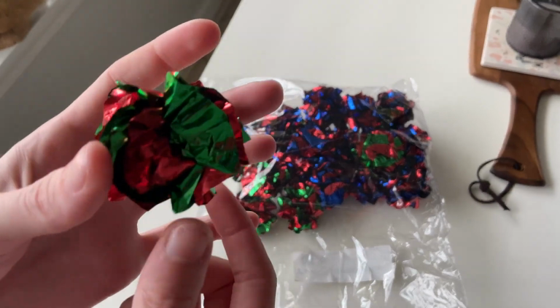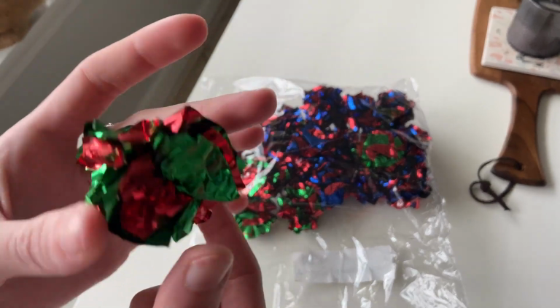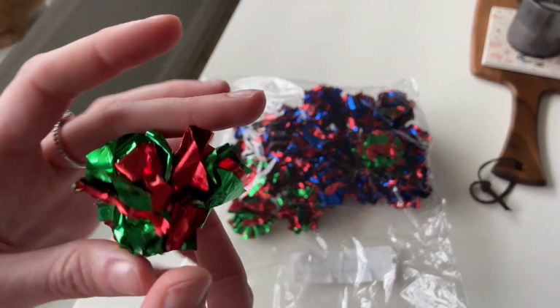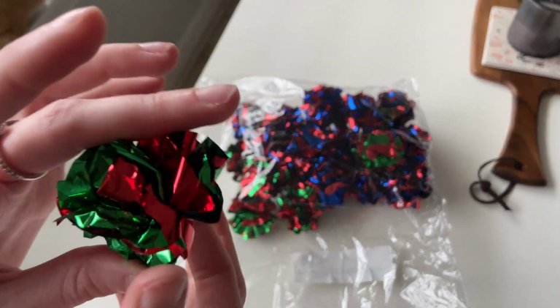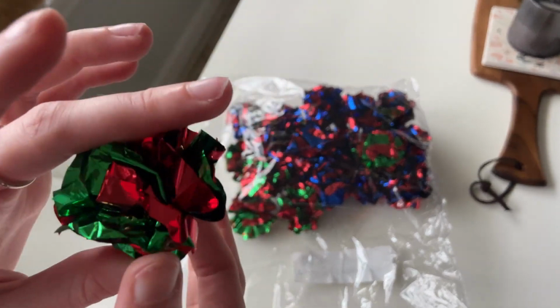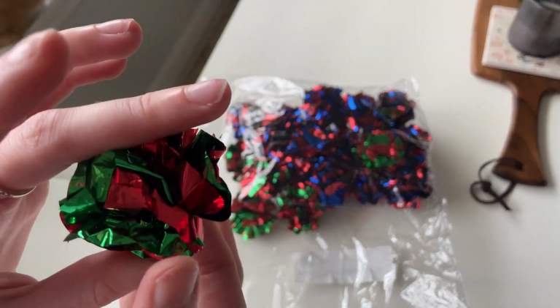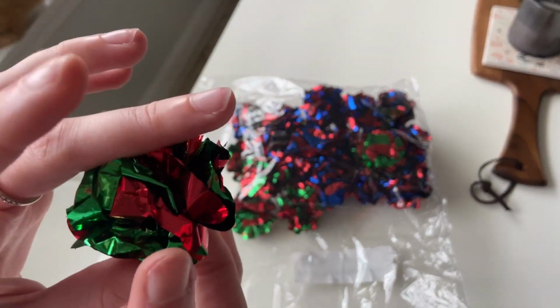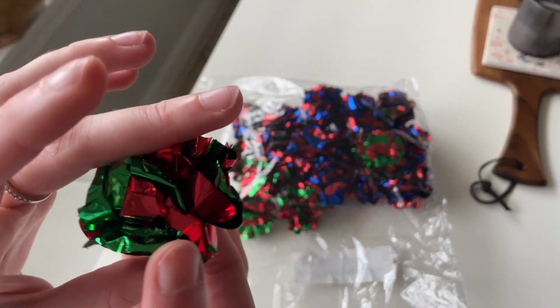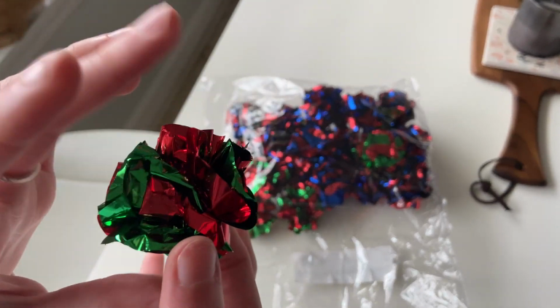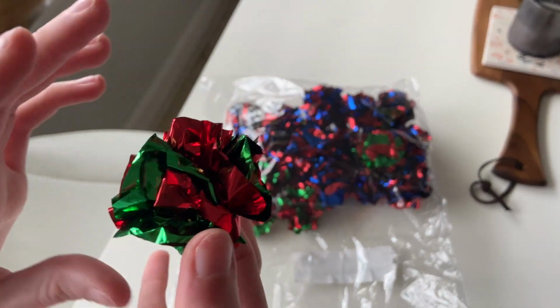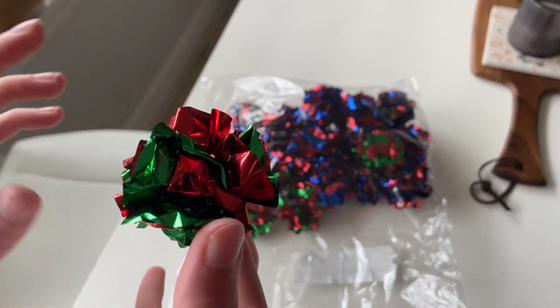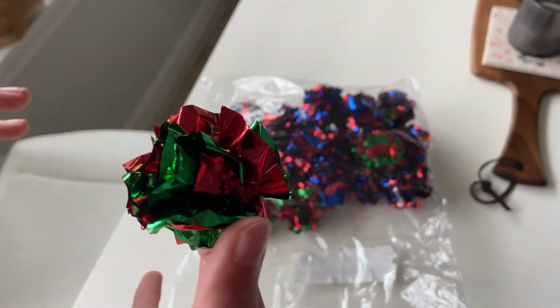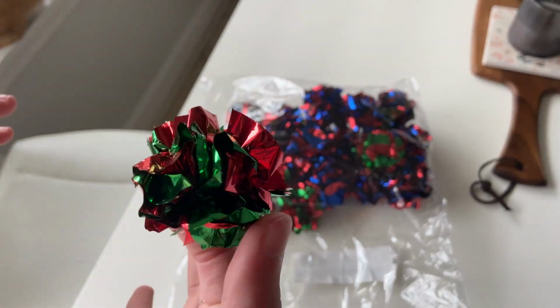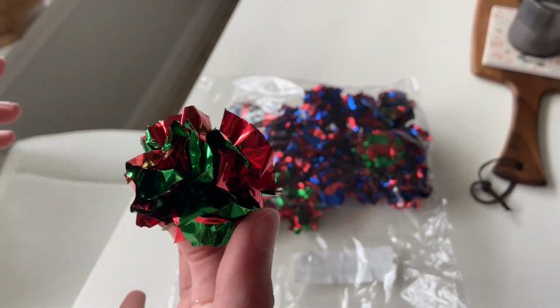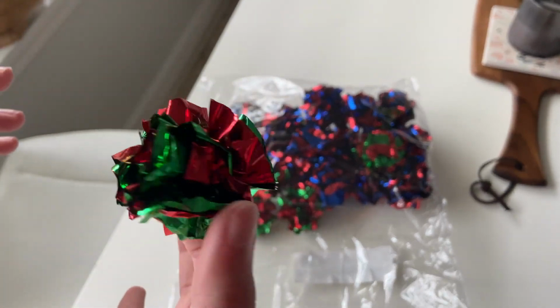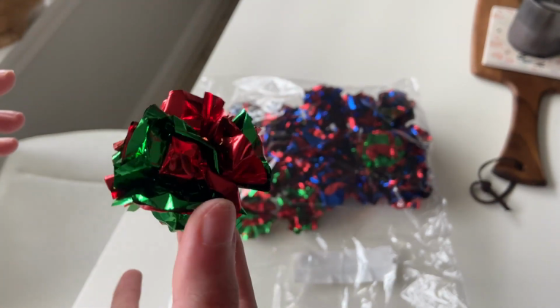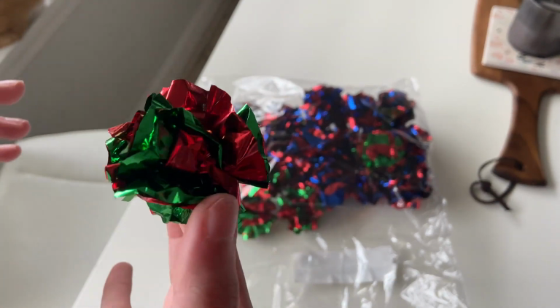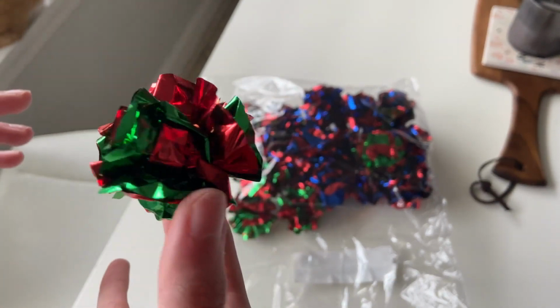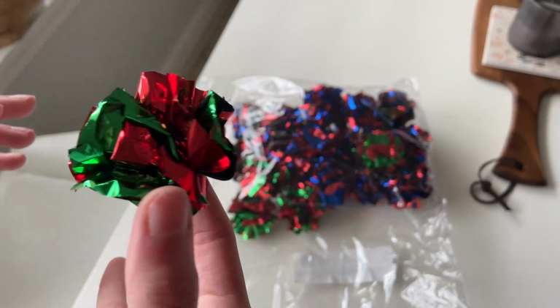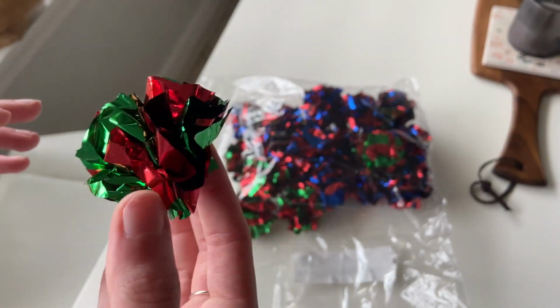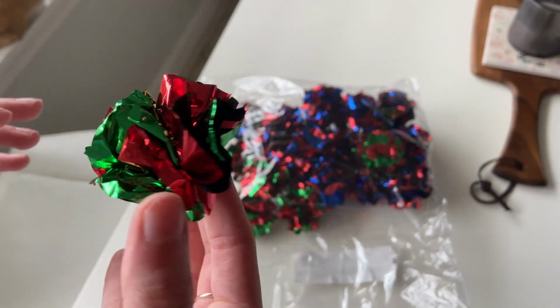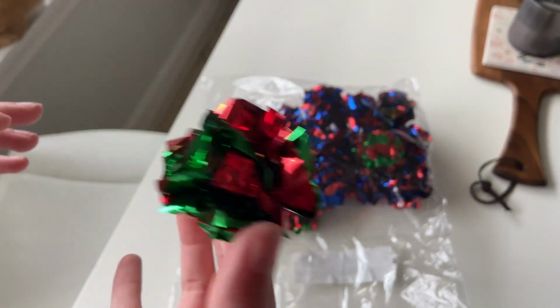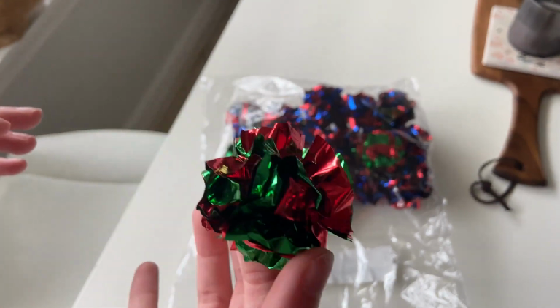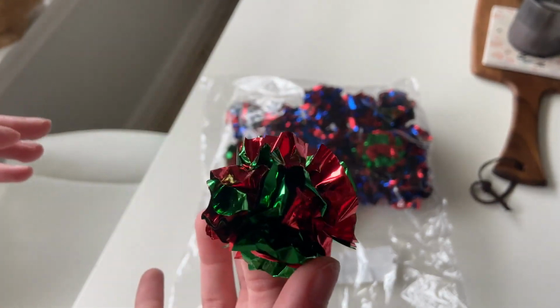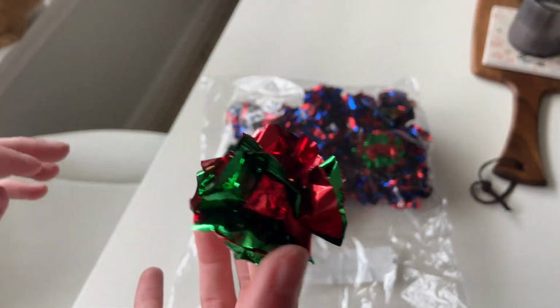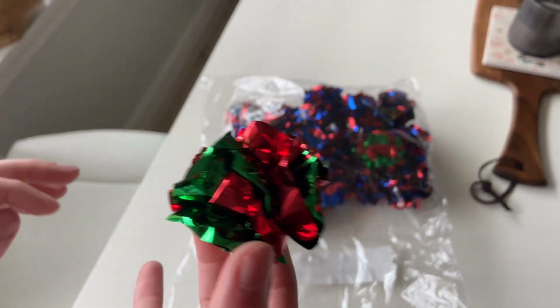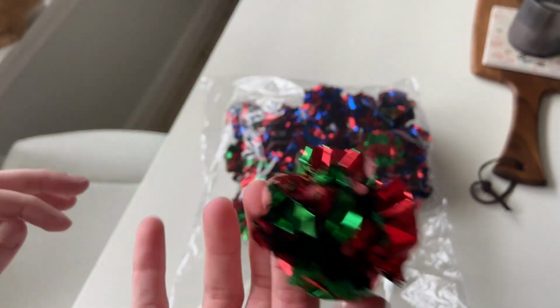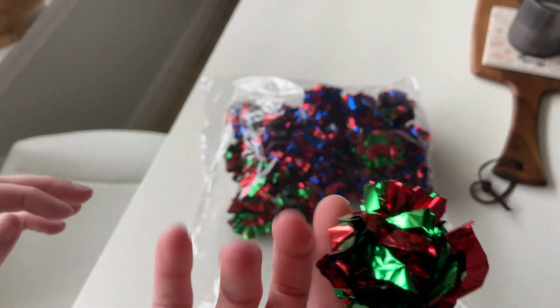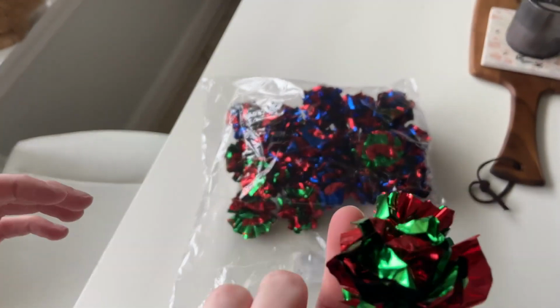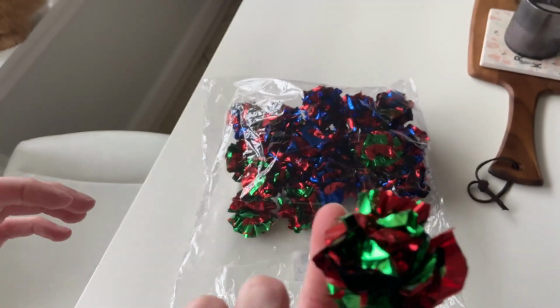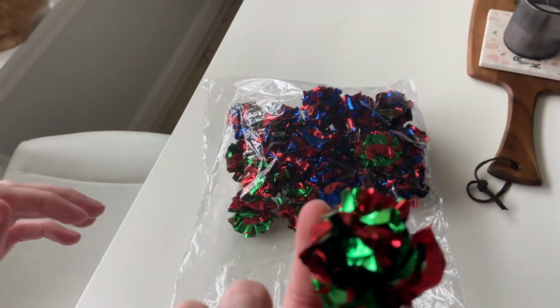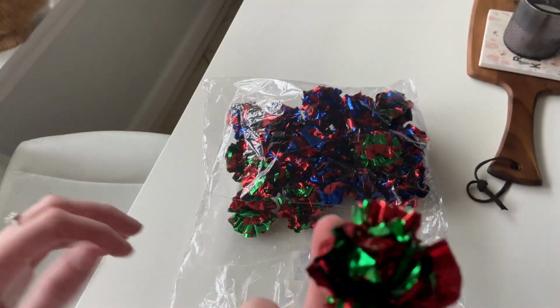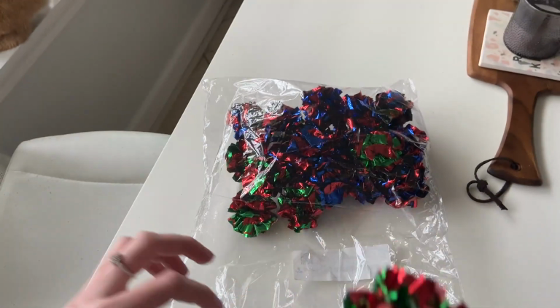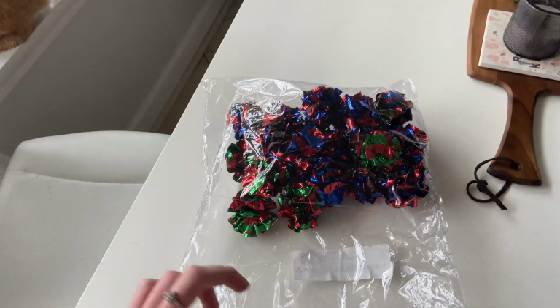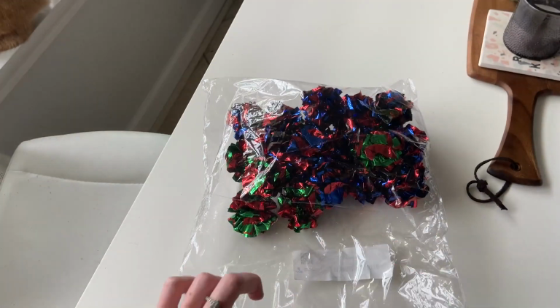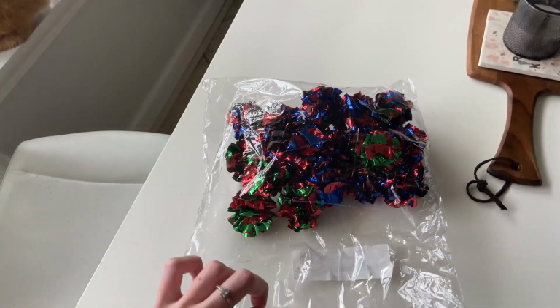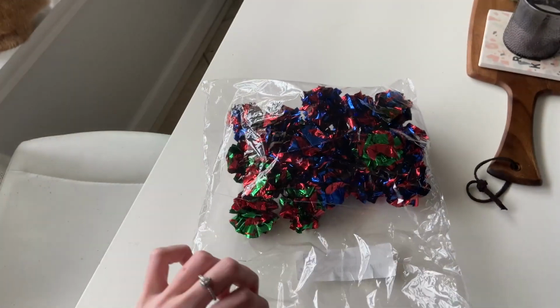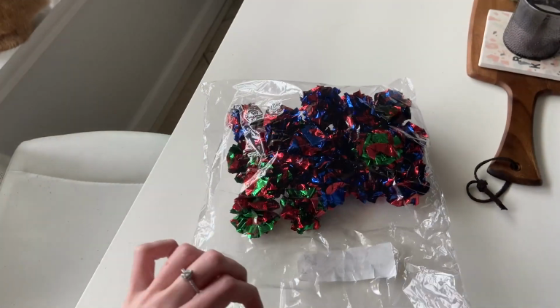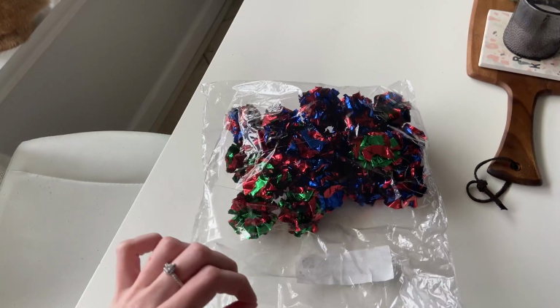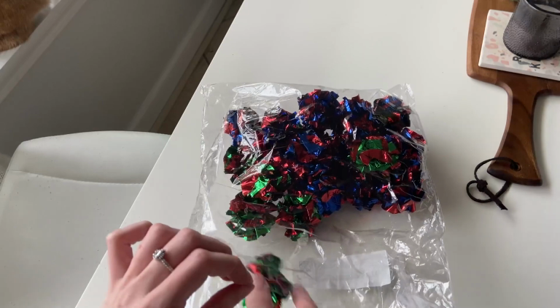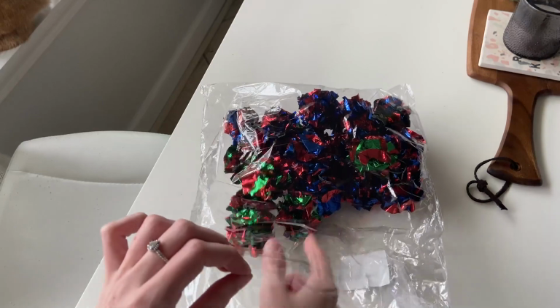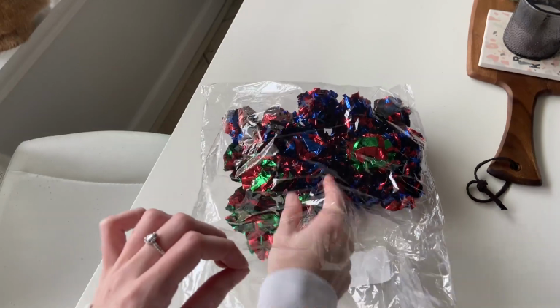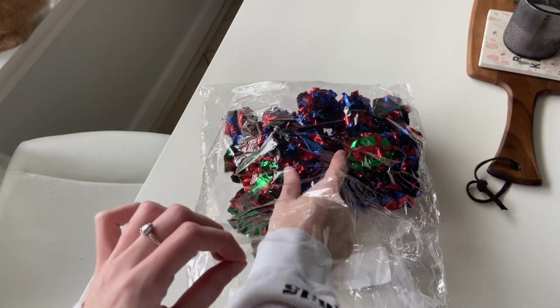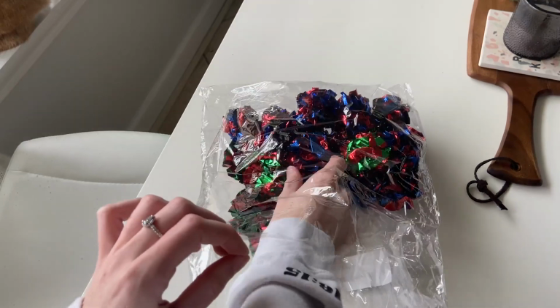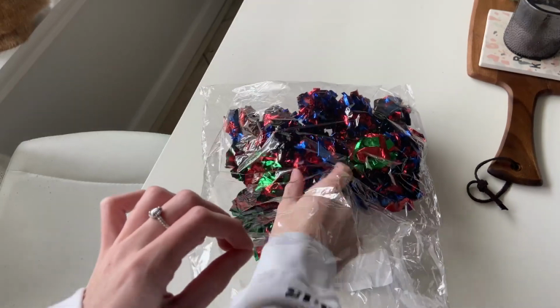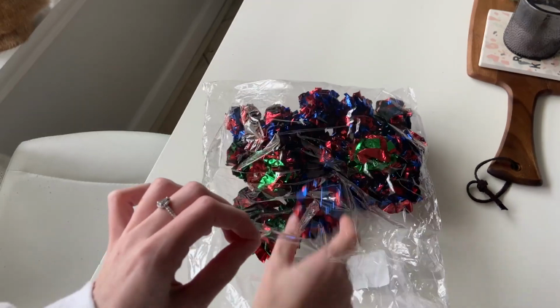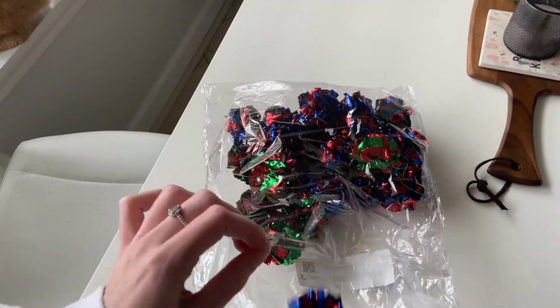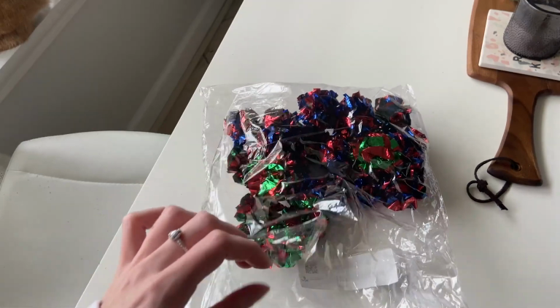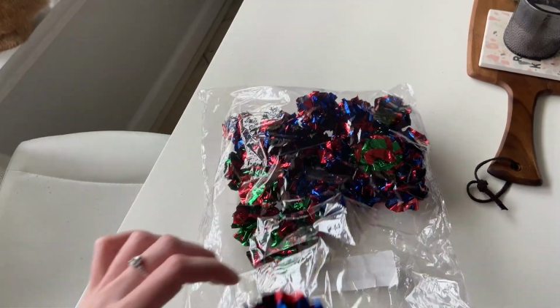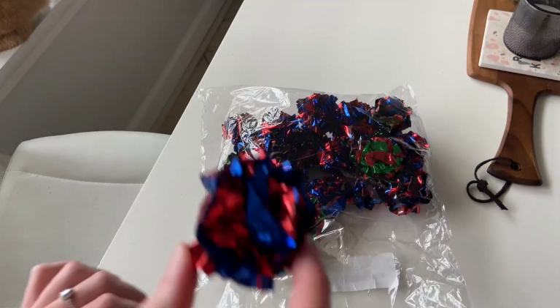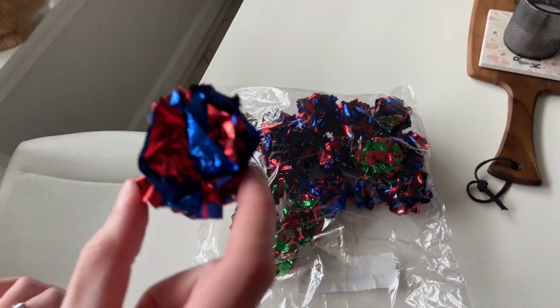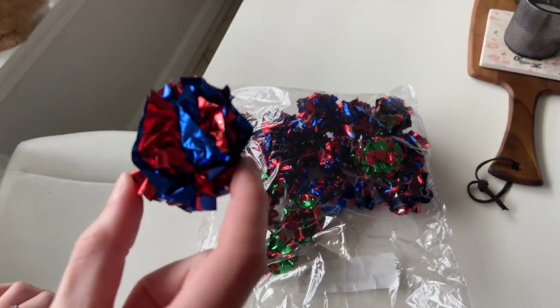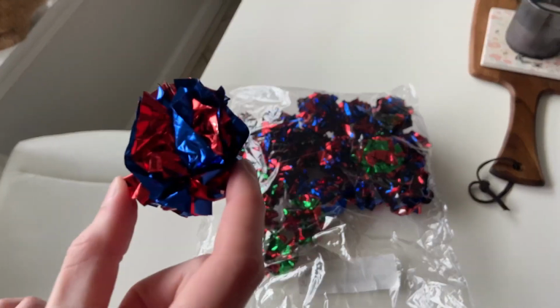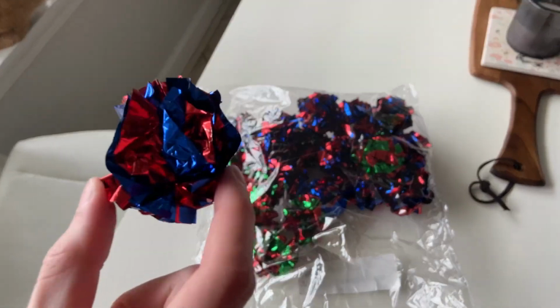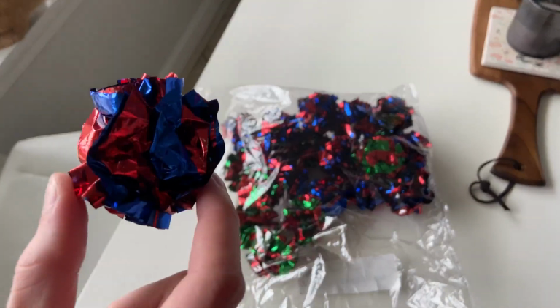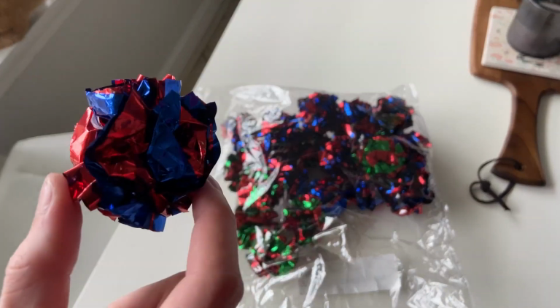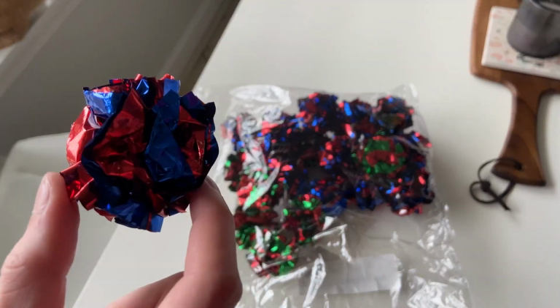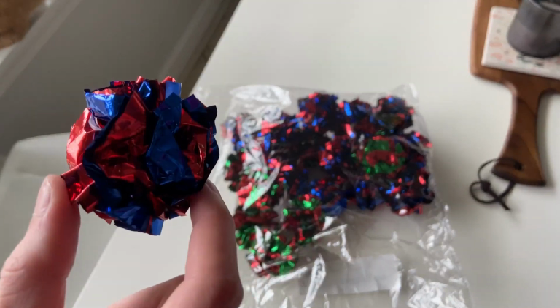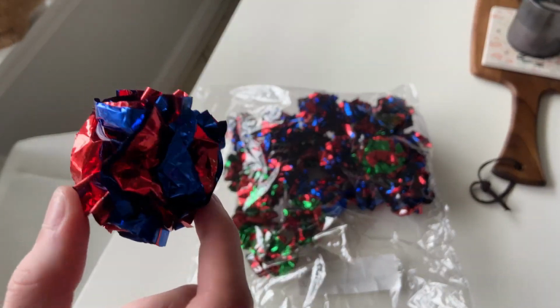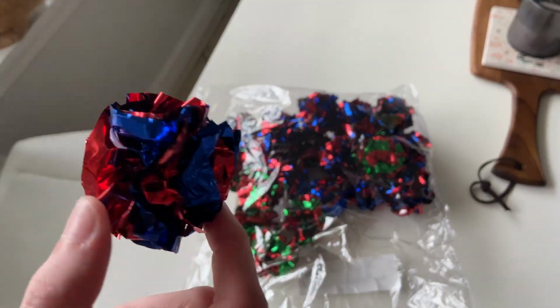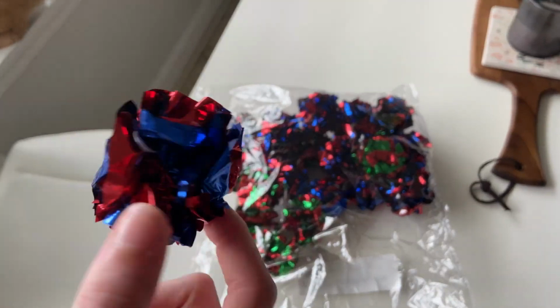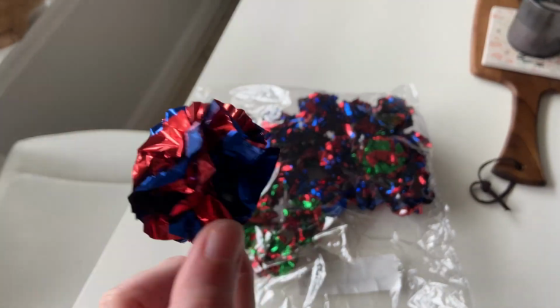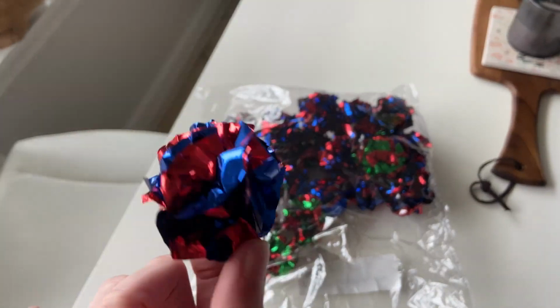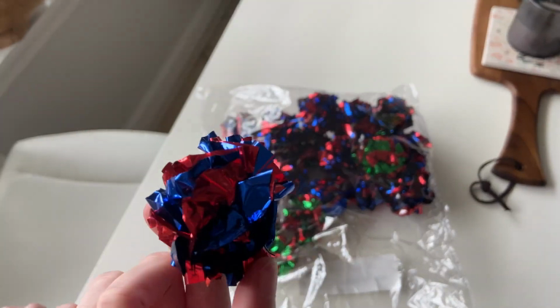This one comes with the red and green — pretty cool for holiday season, honestly. Or it even comes with the blue and red.